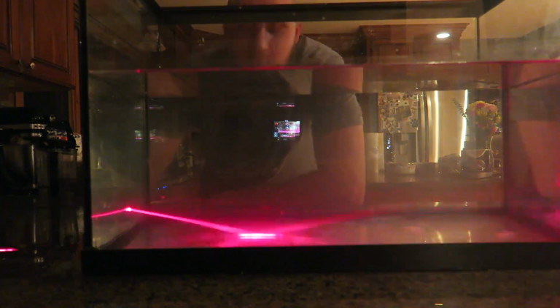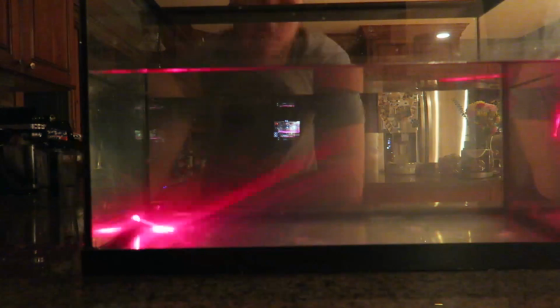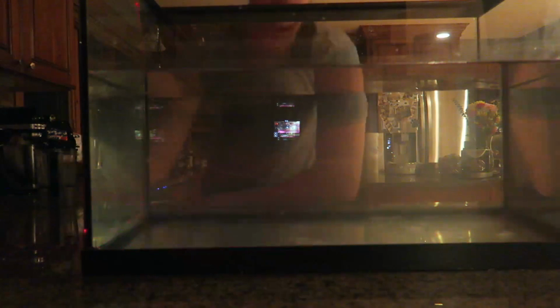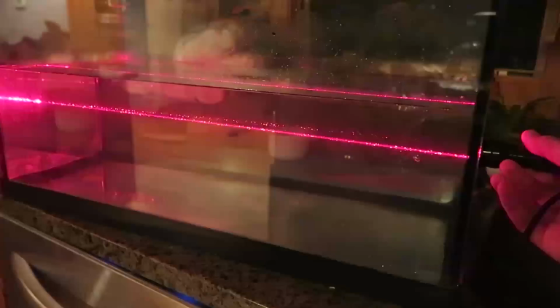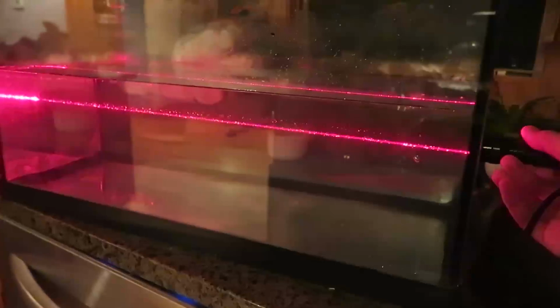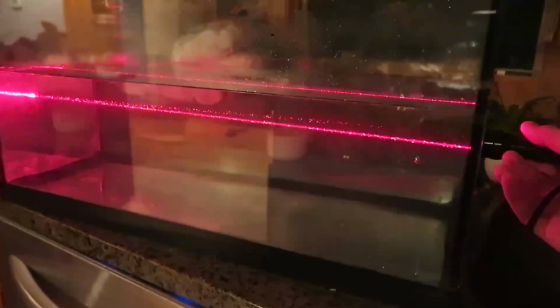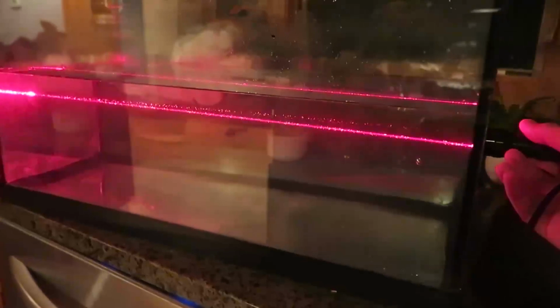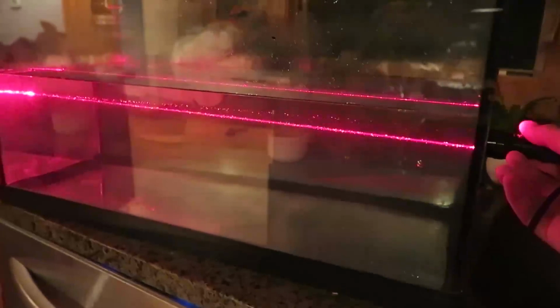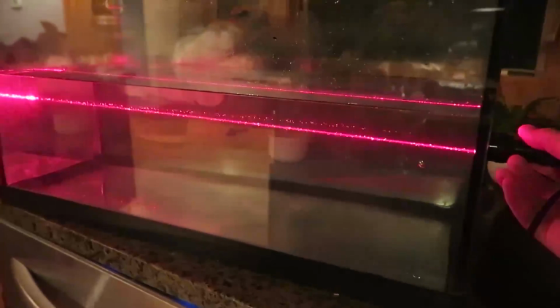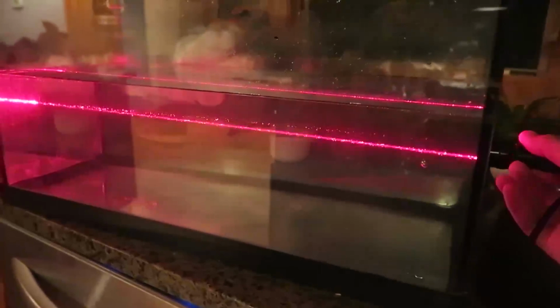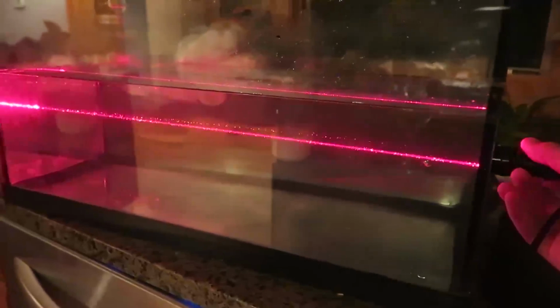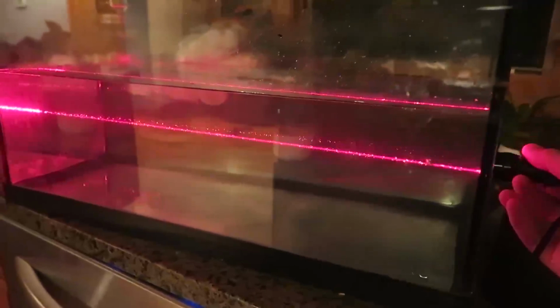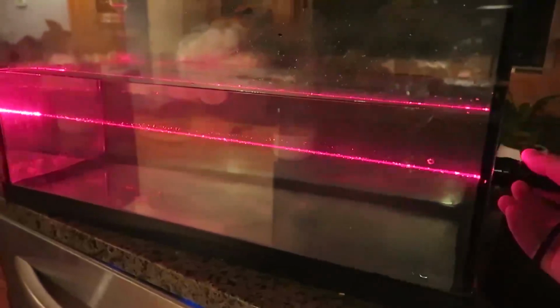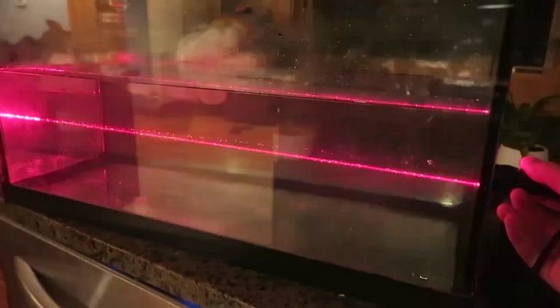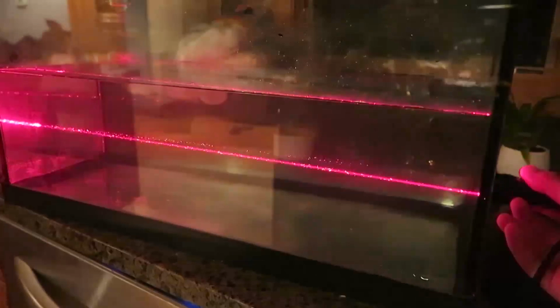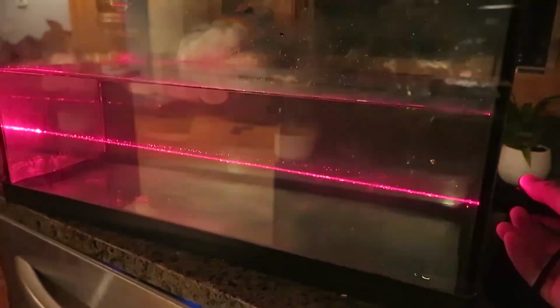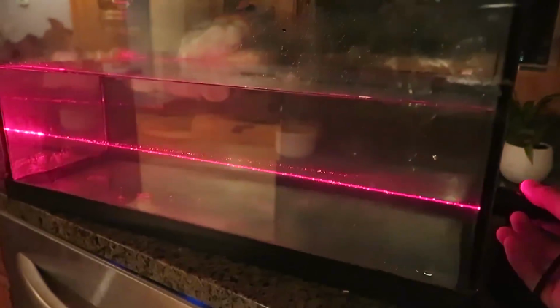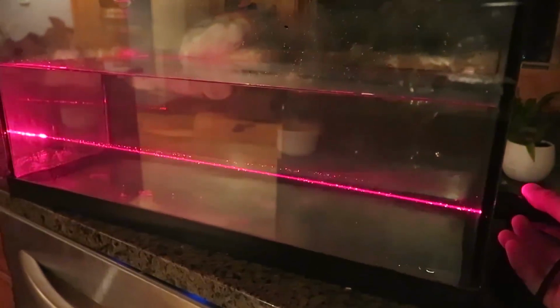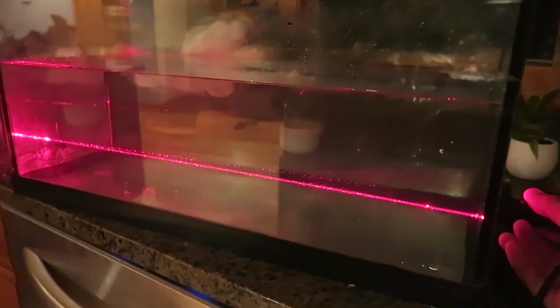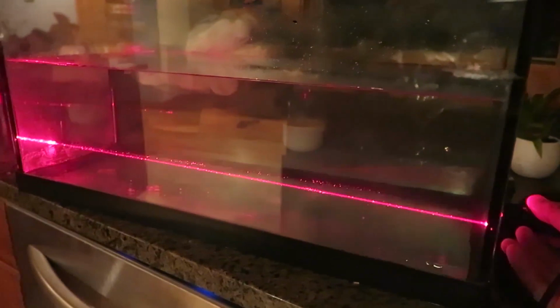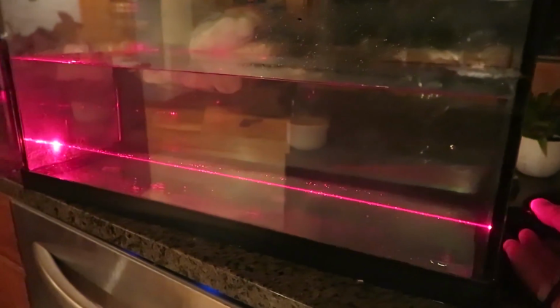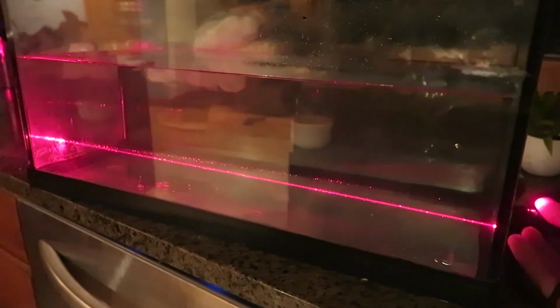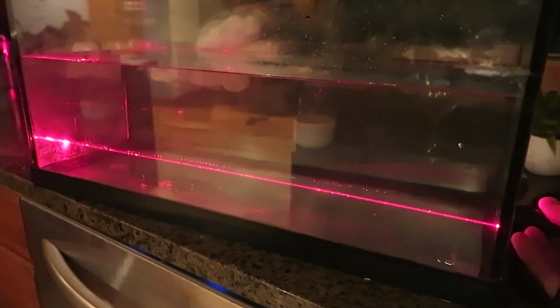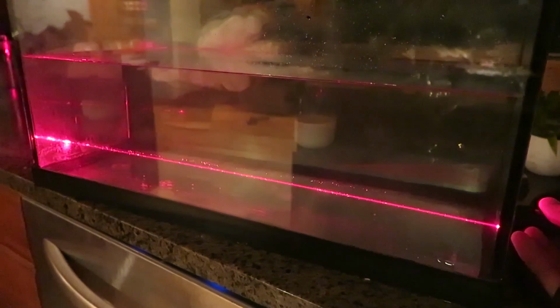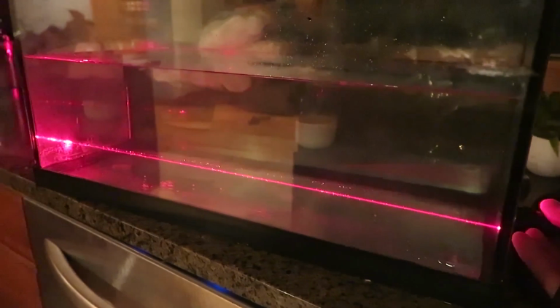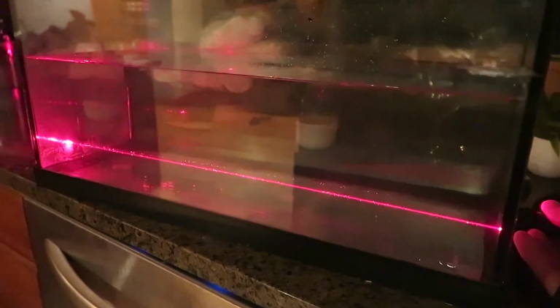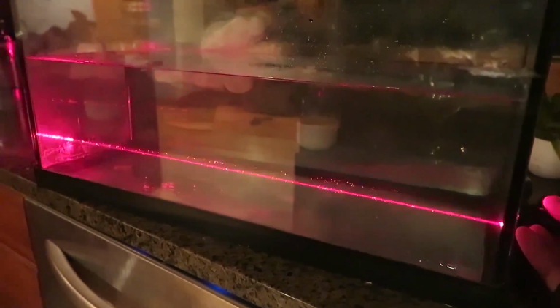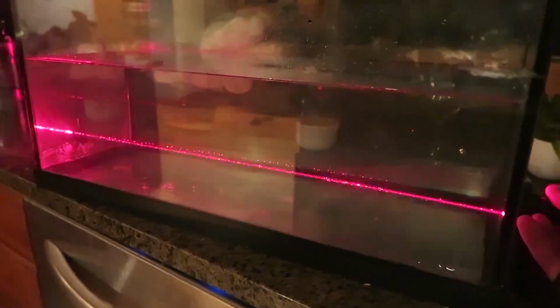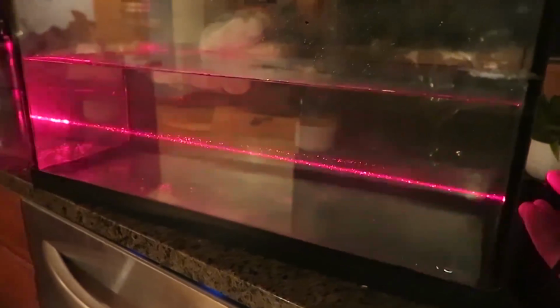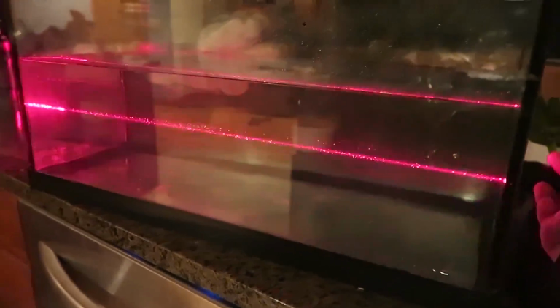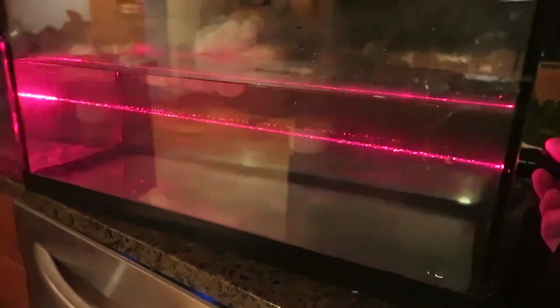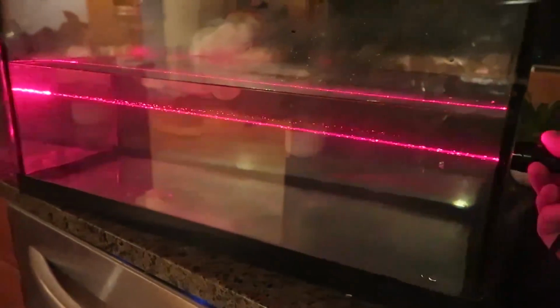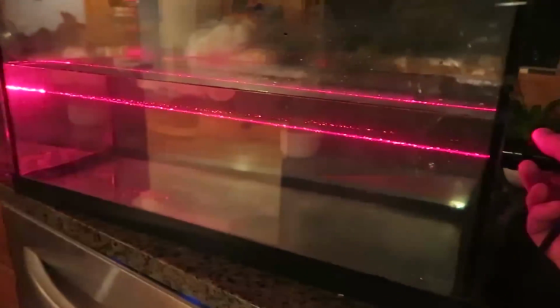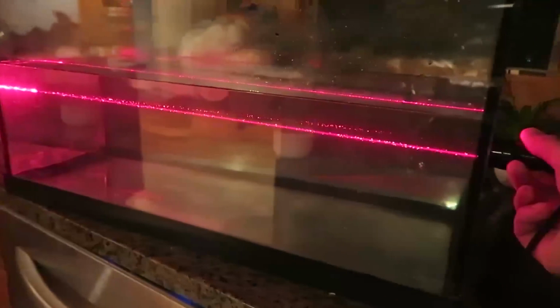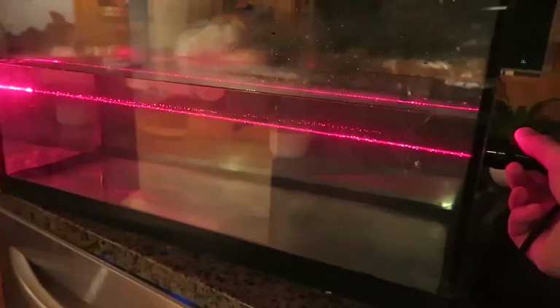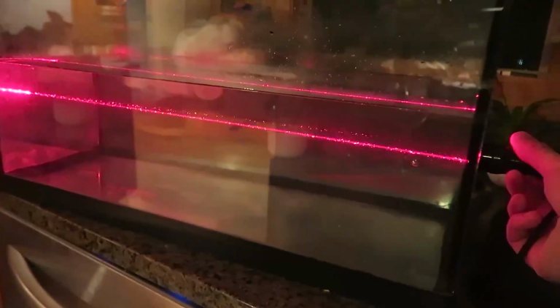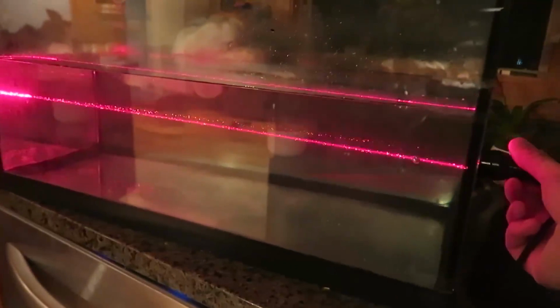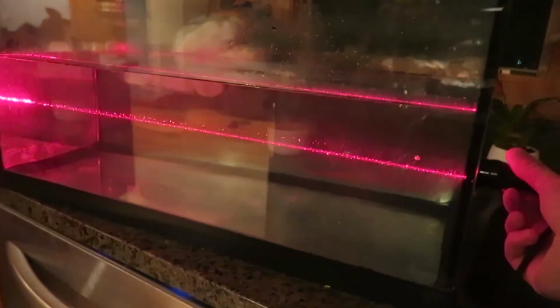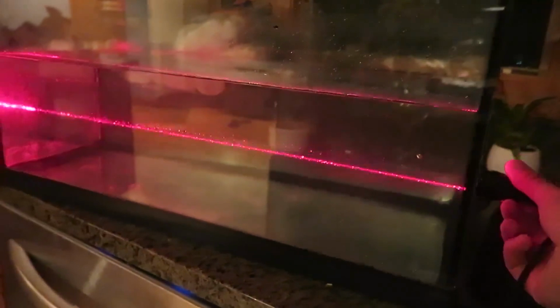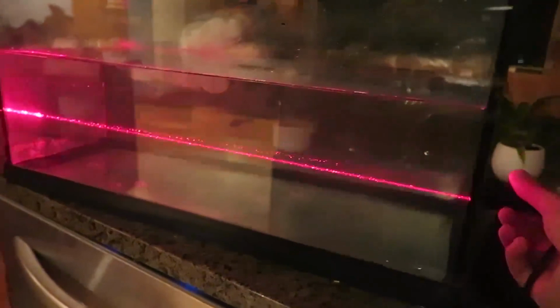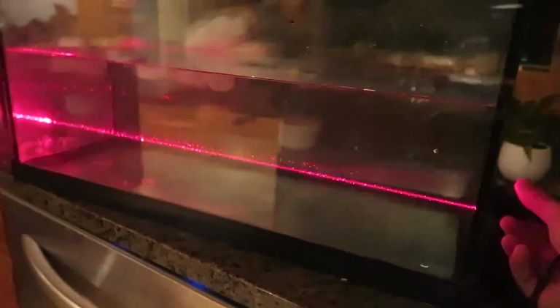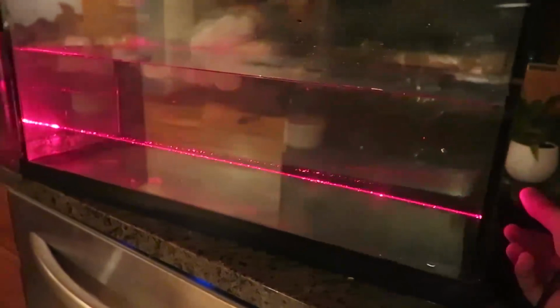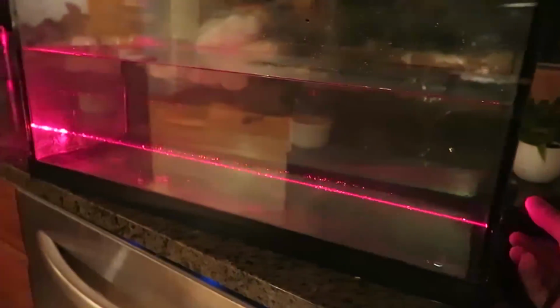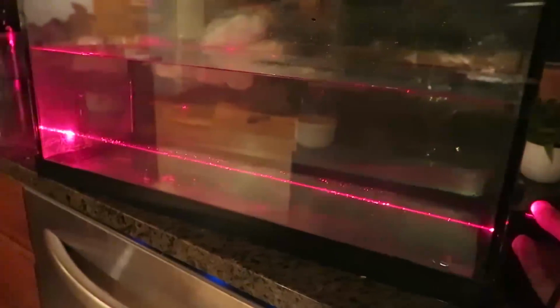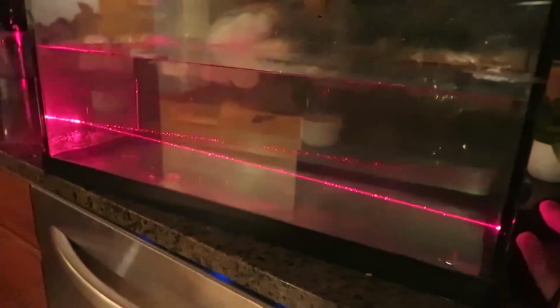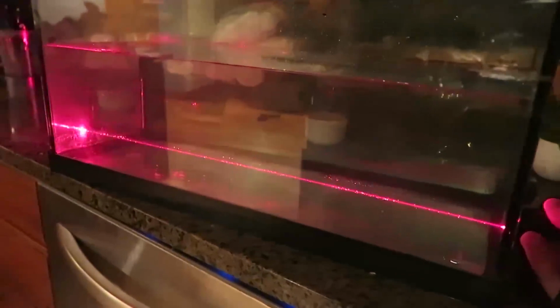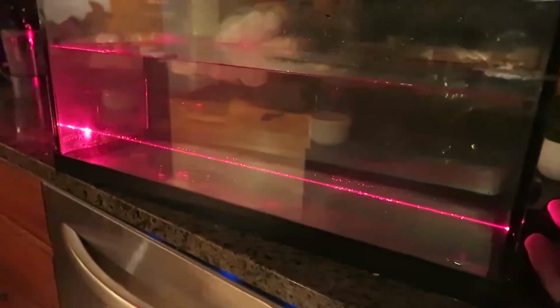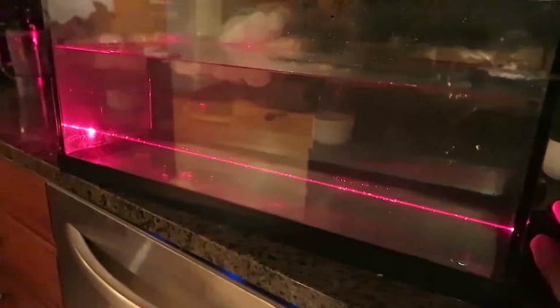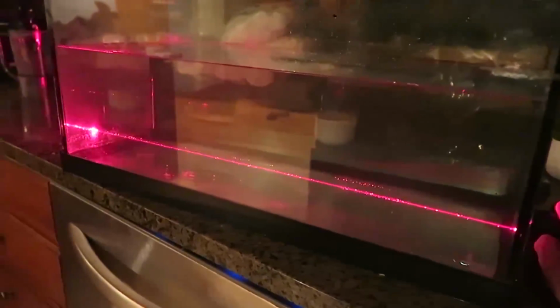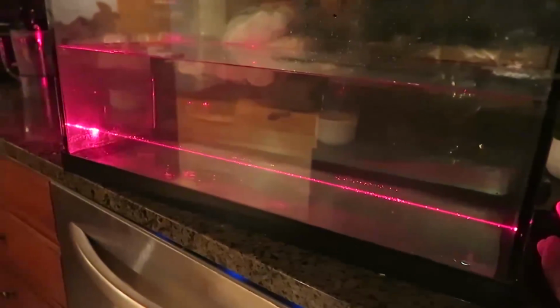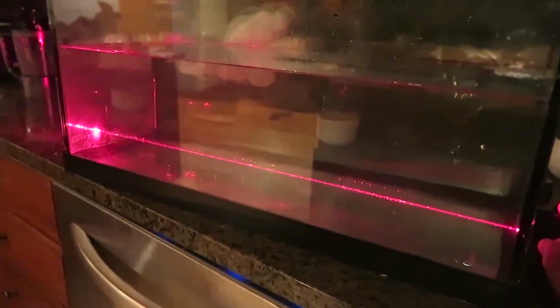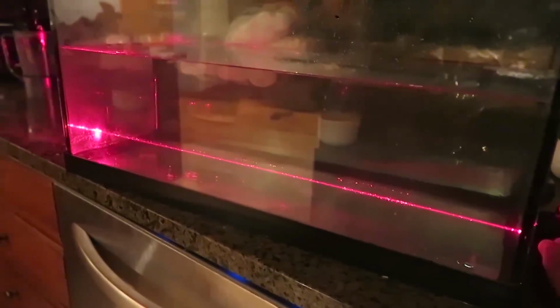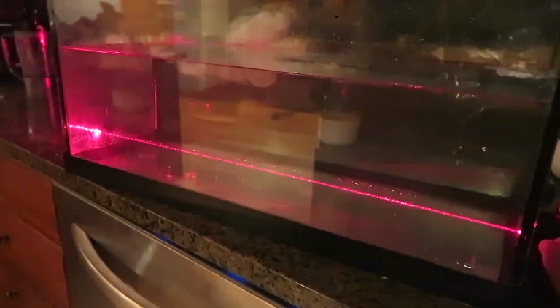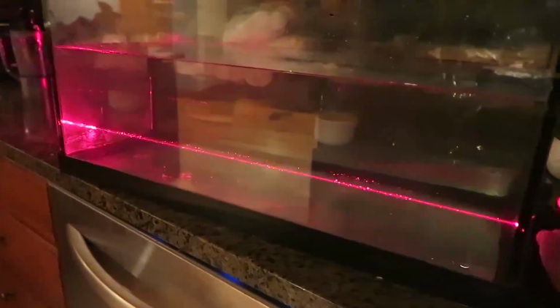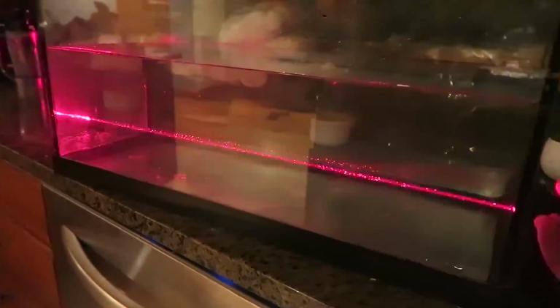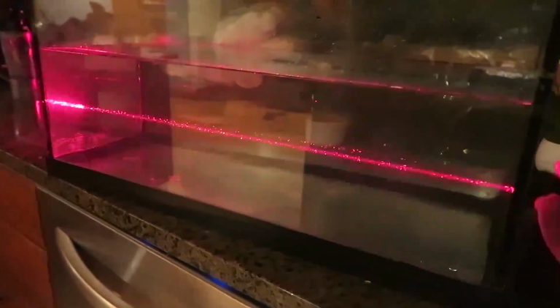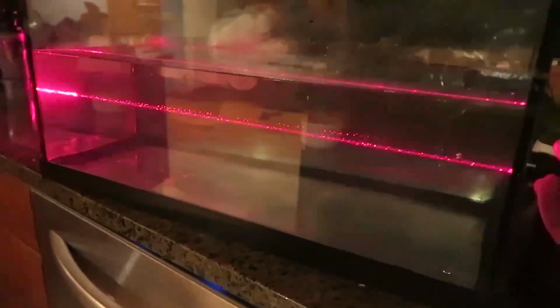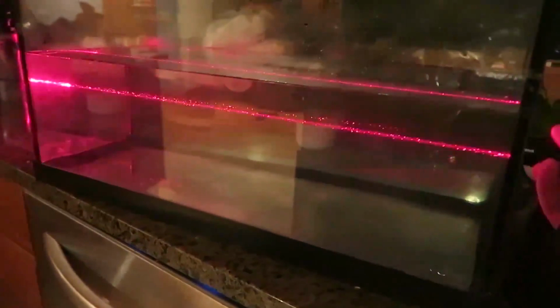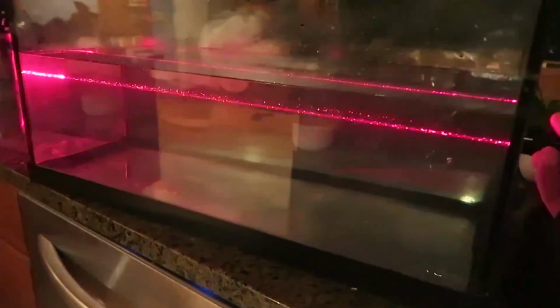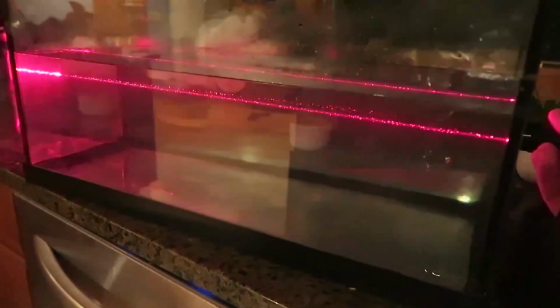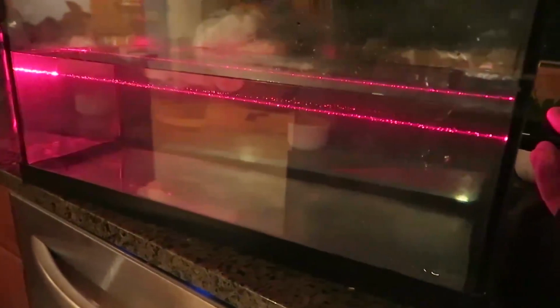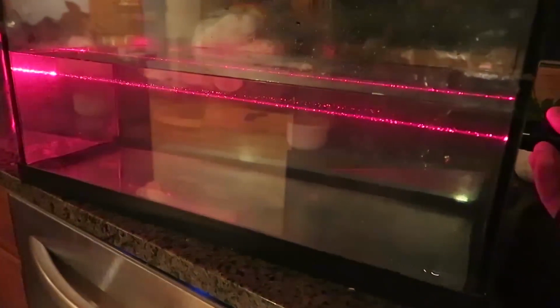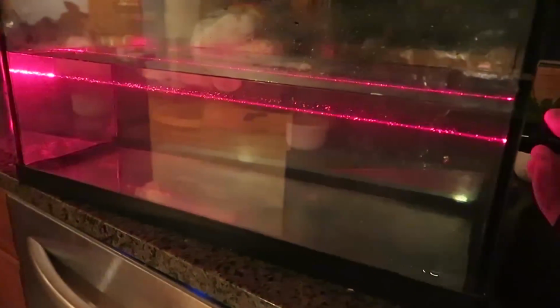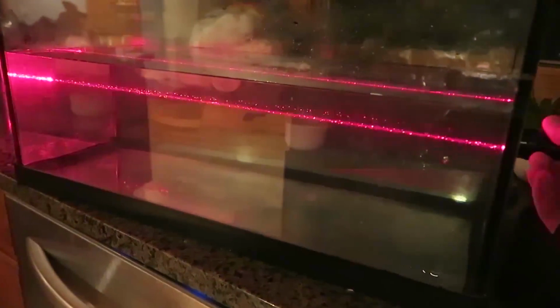So this water does not have any sugar, and if I go up and down, you see the light does not bend.